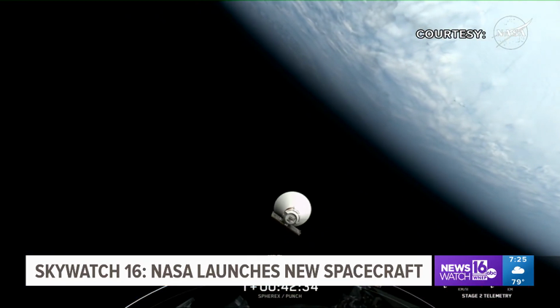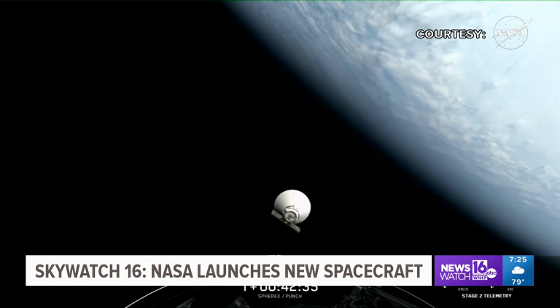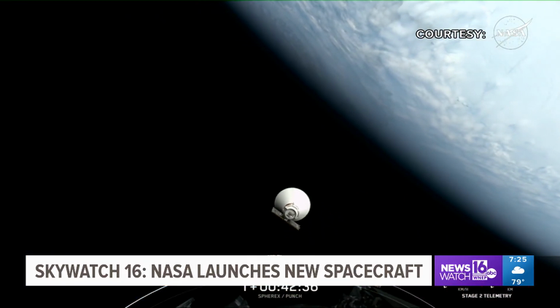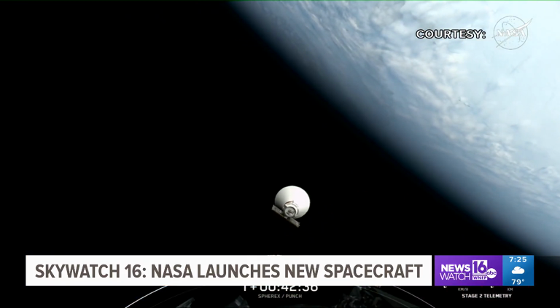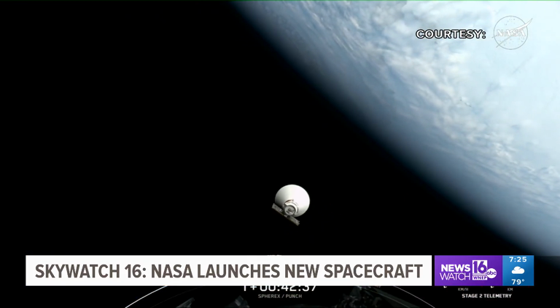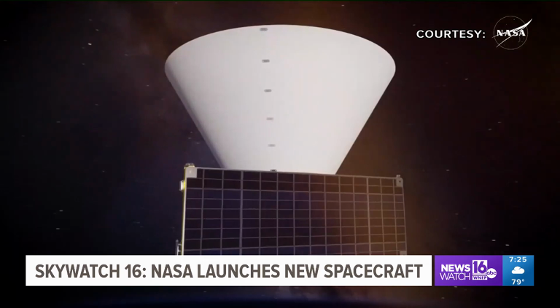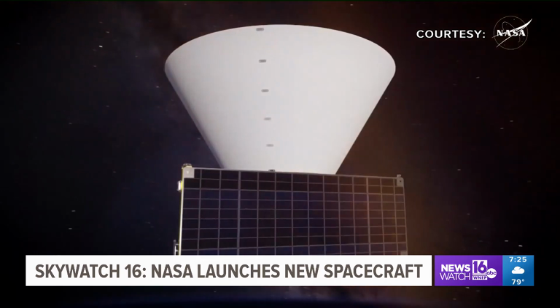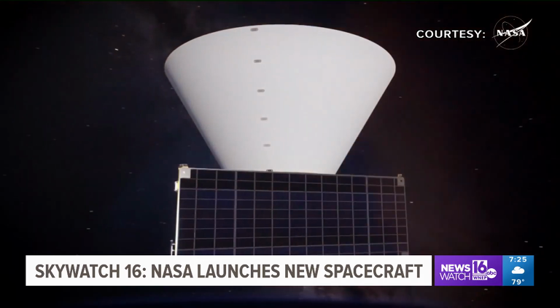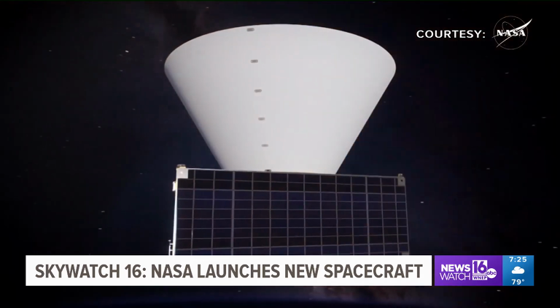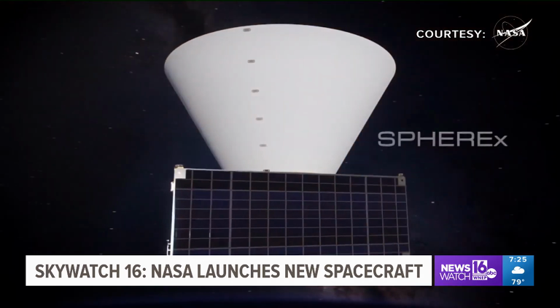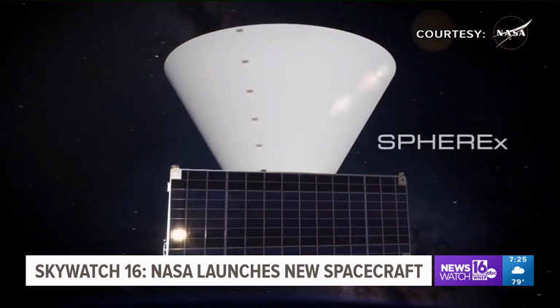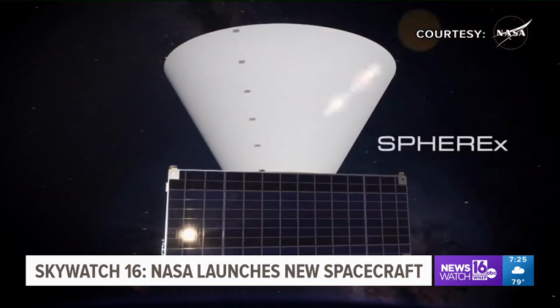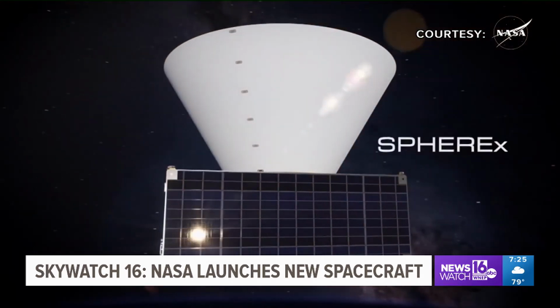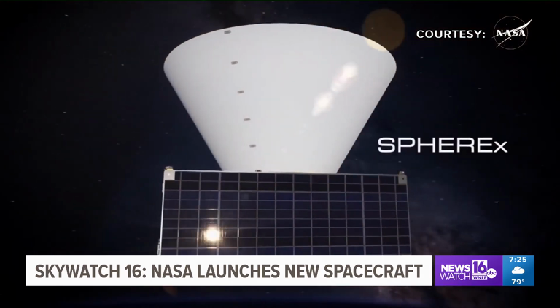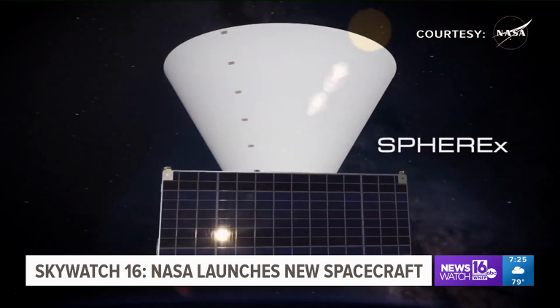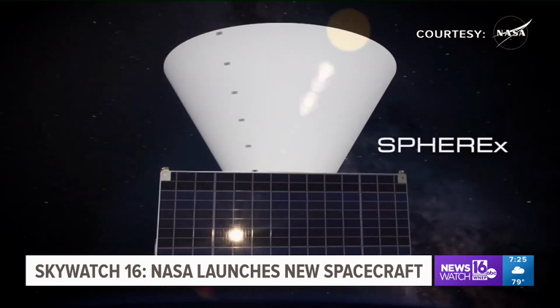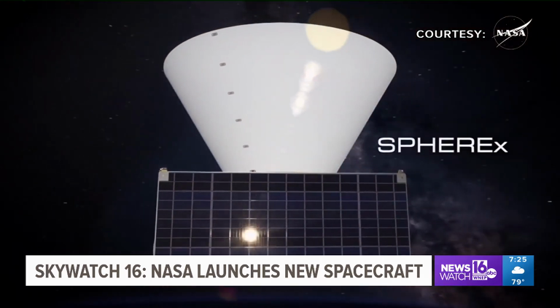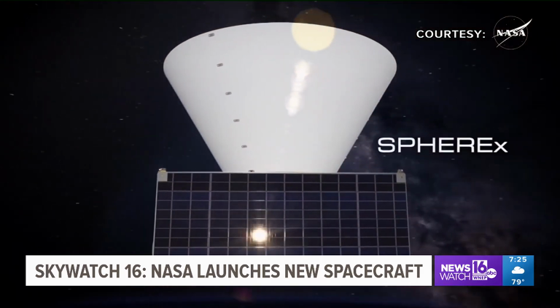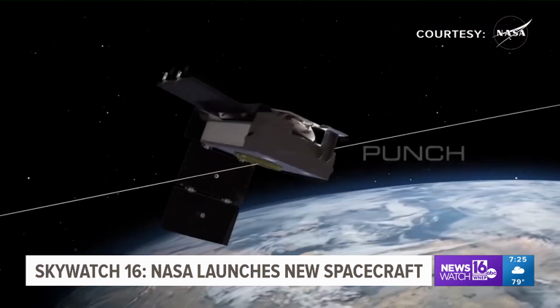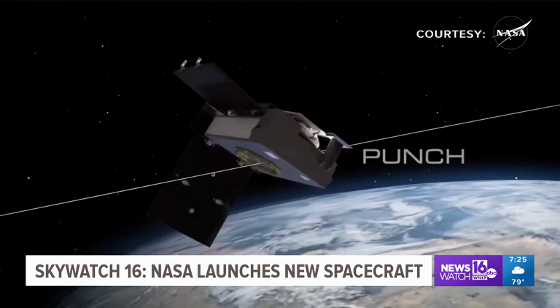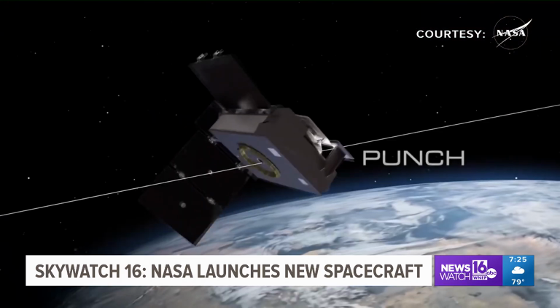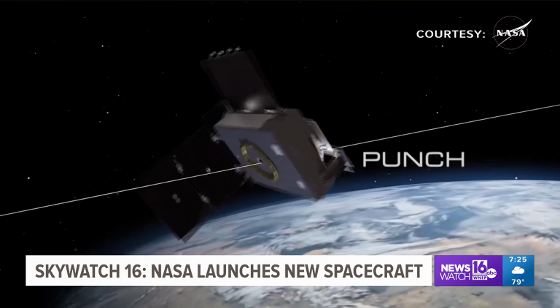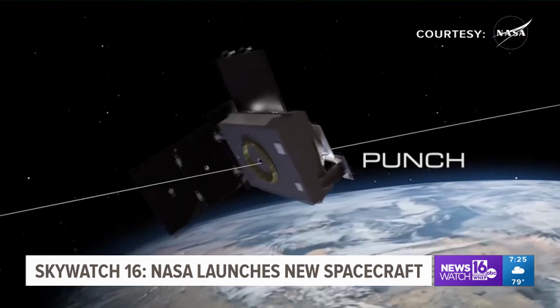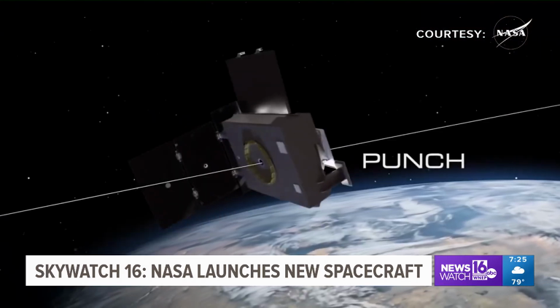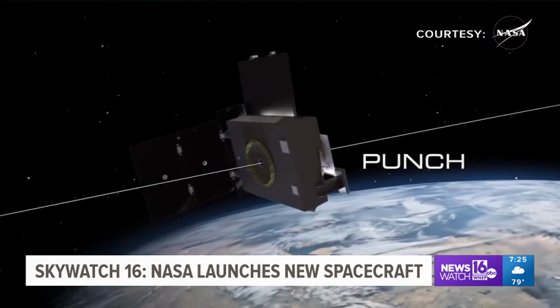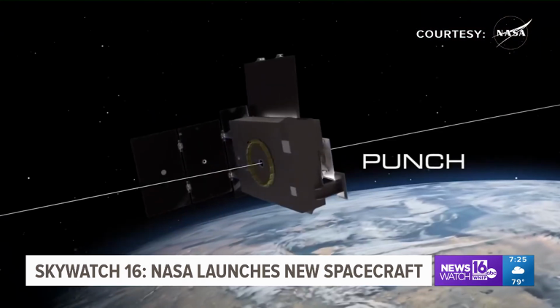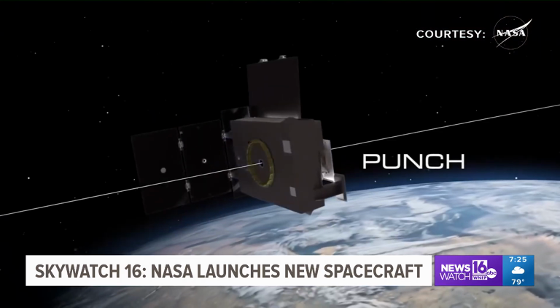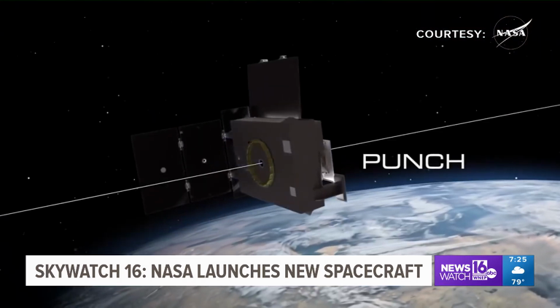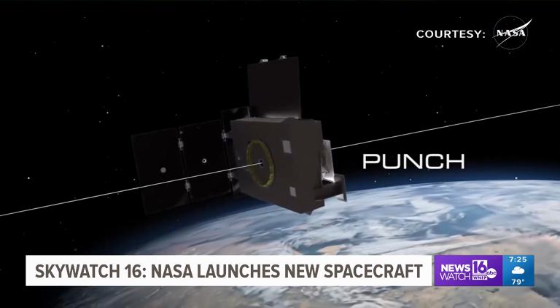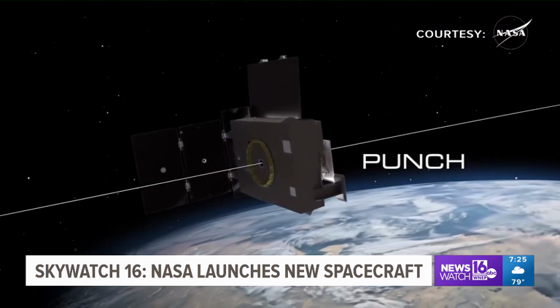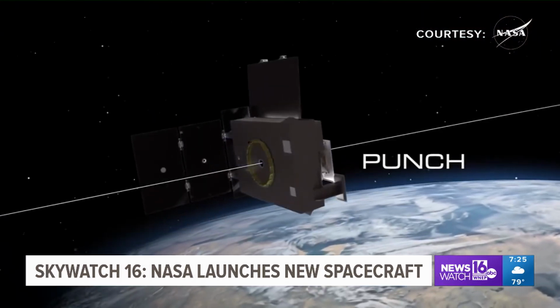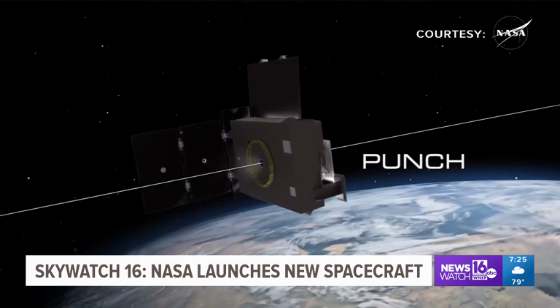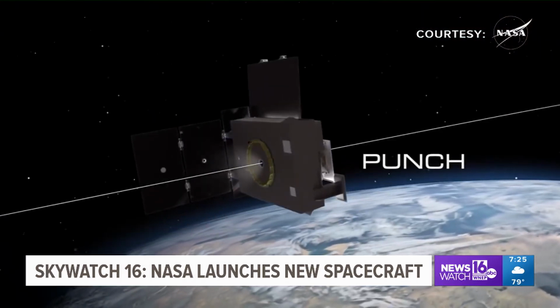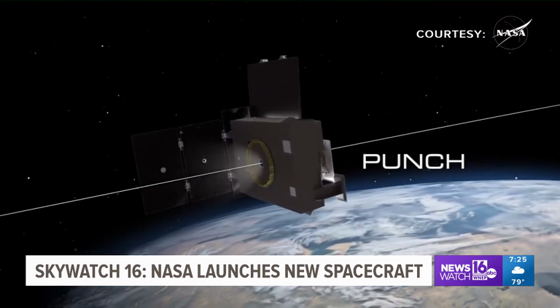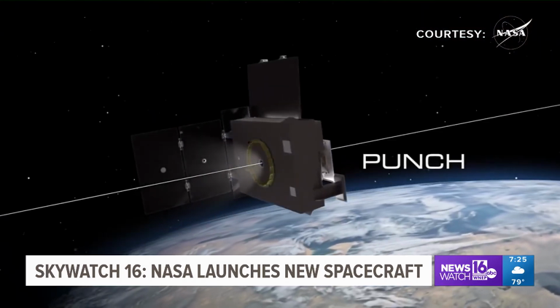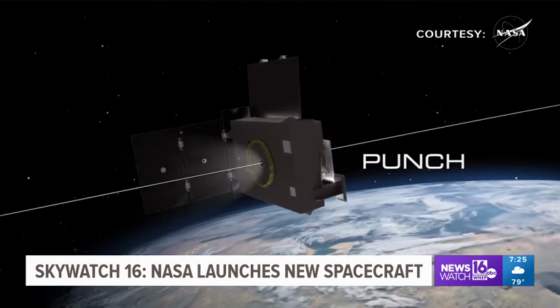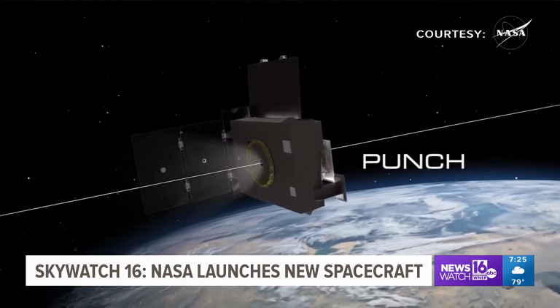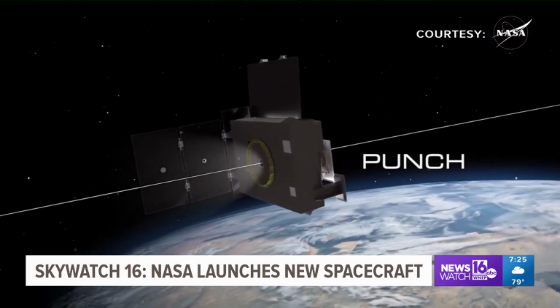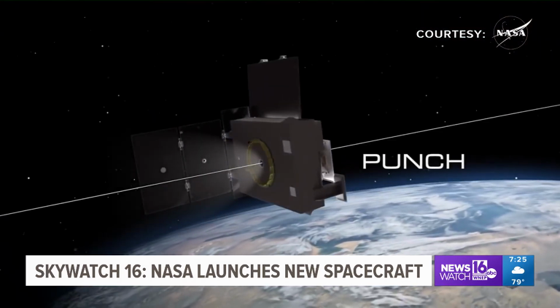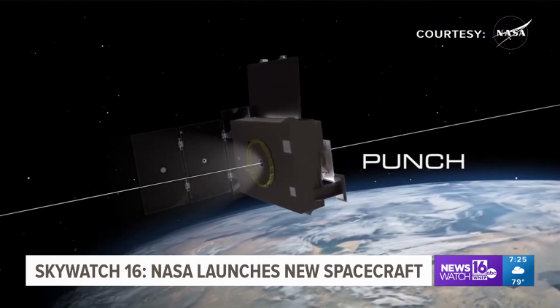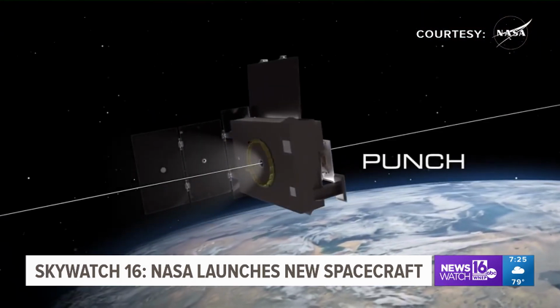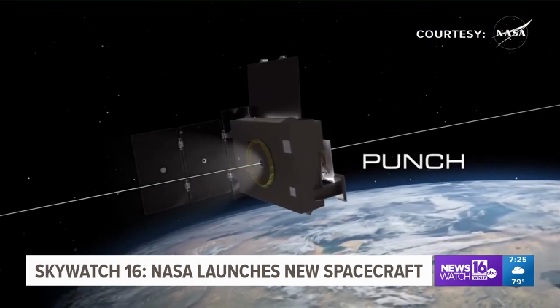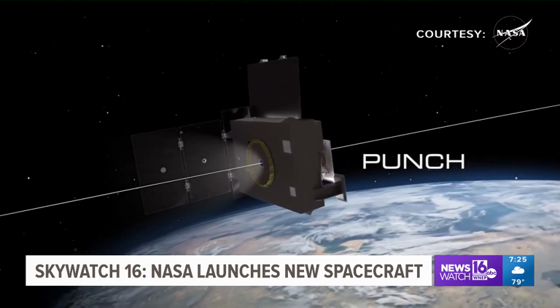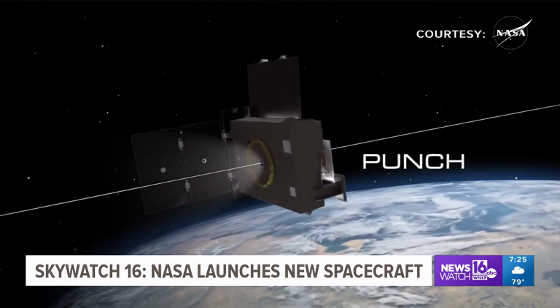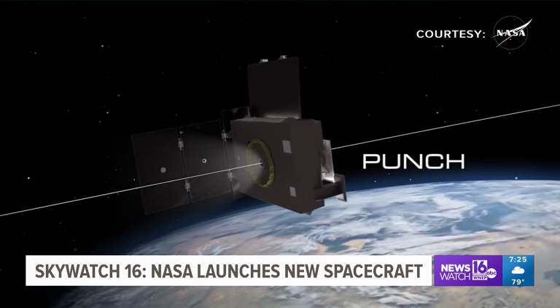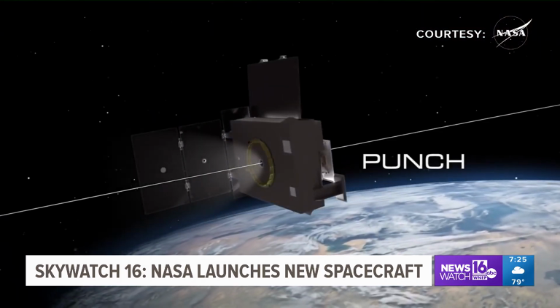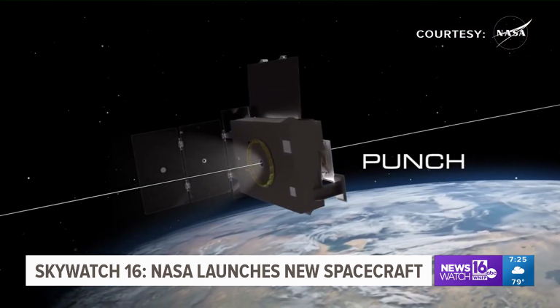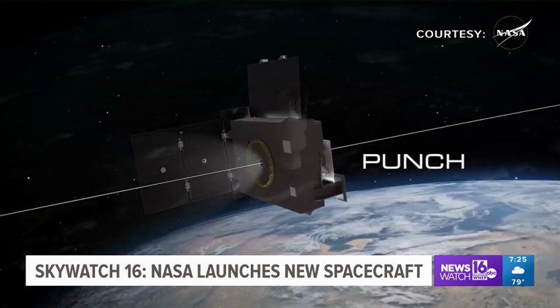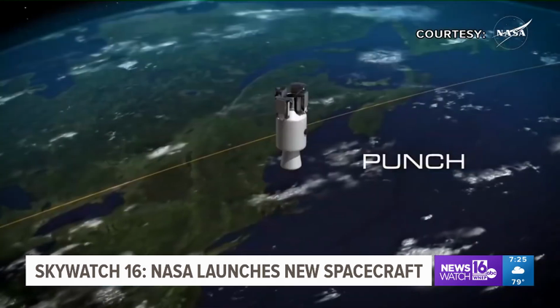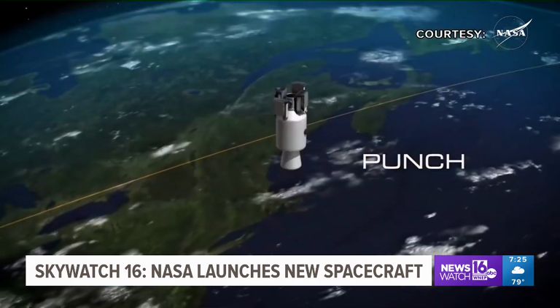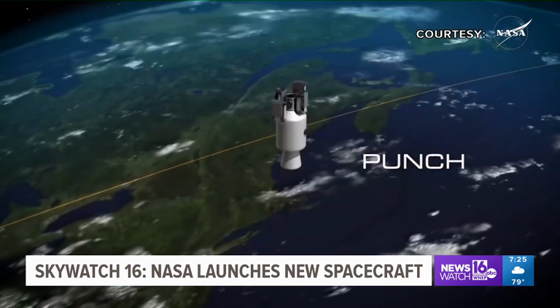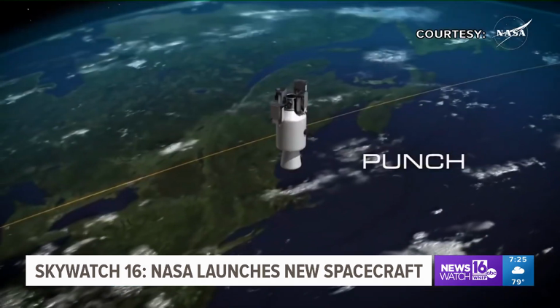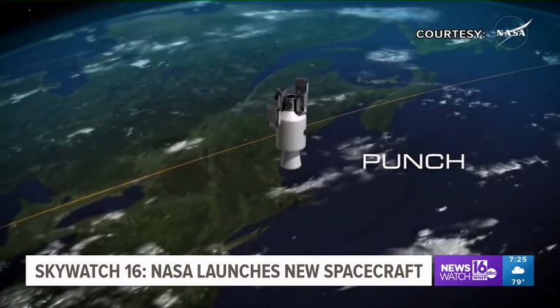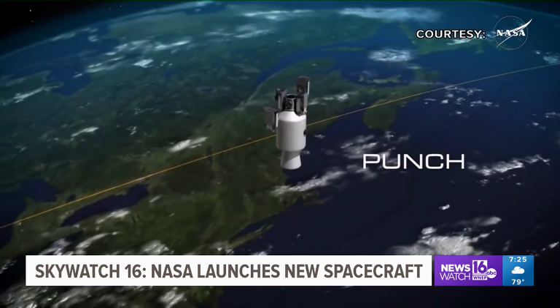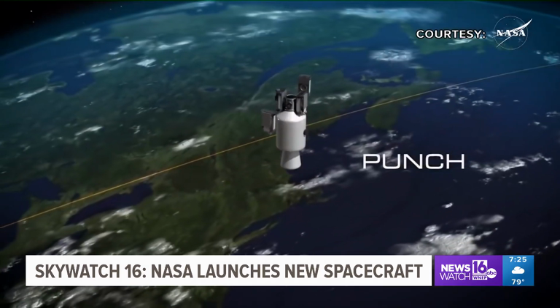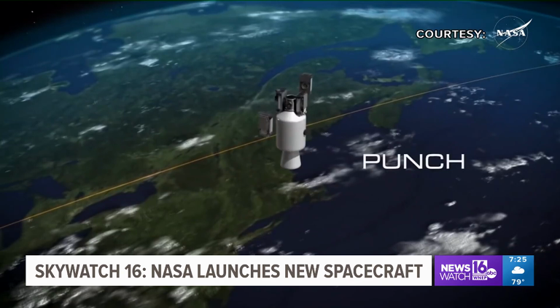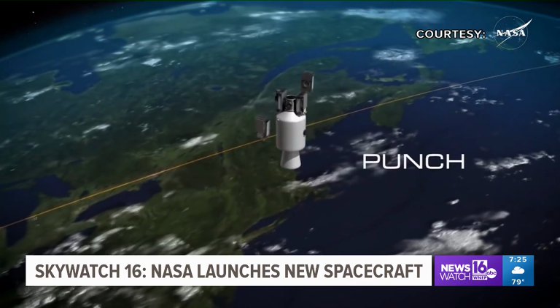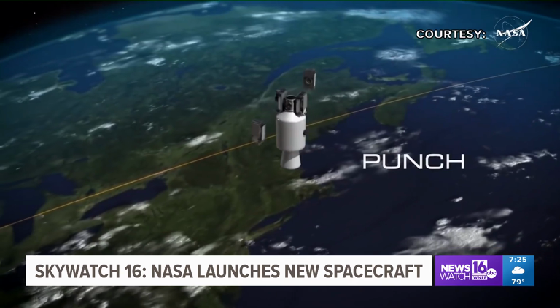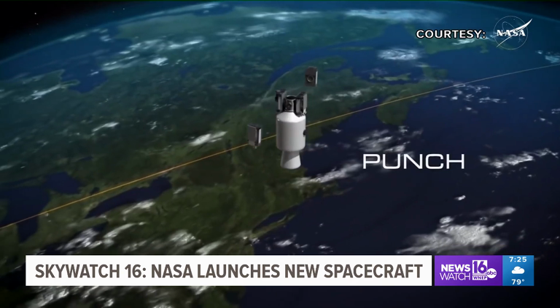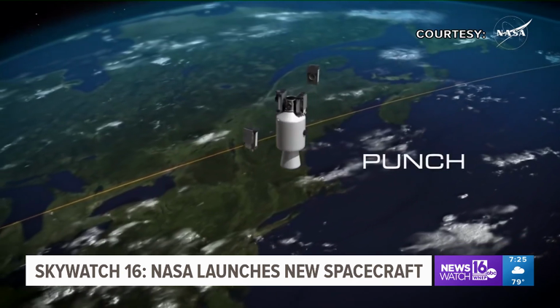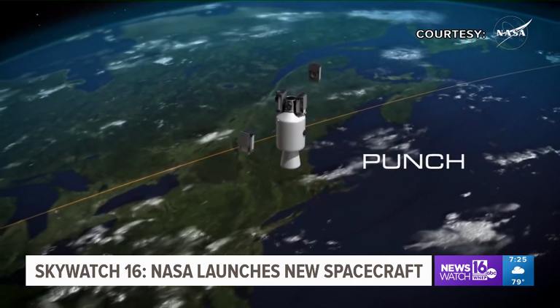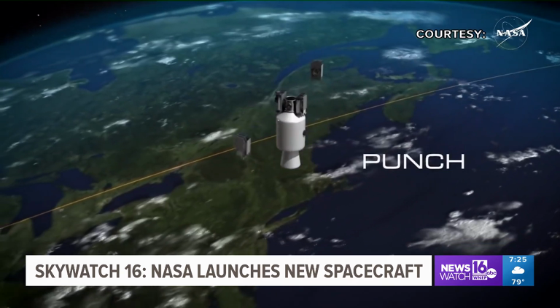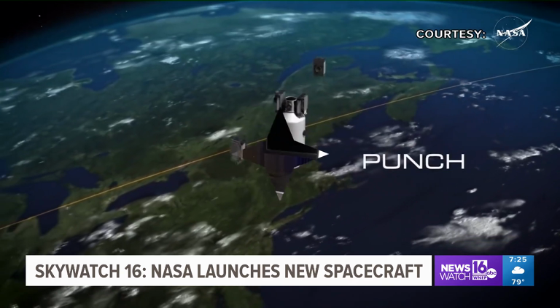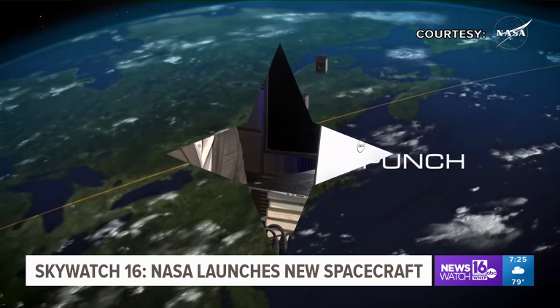Two missions, called SPHEREx and Punch, were launched at the same time so NASA could use its resources more efficiently.